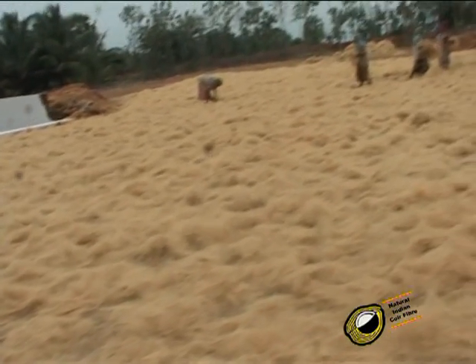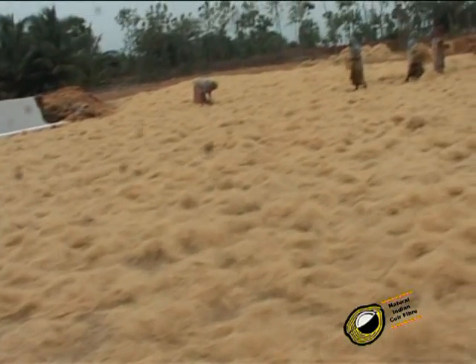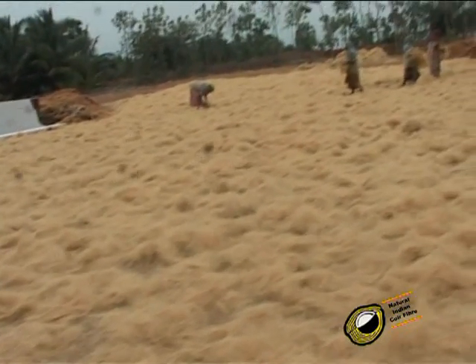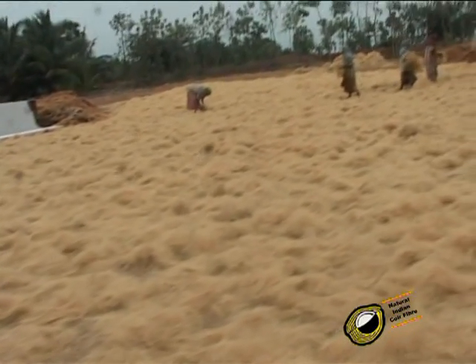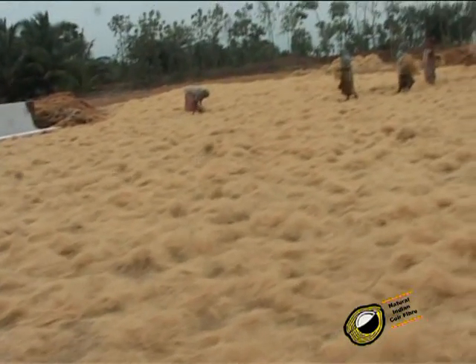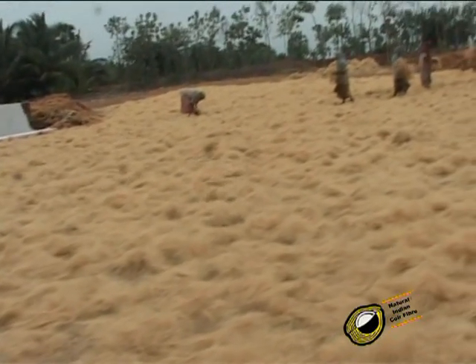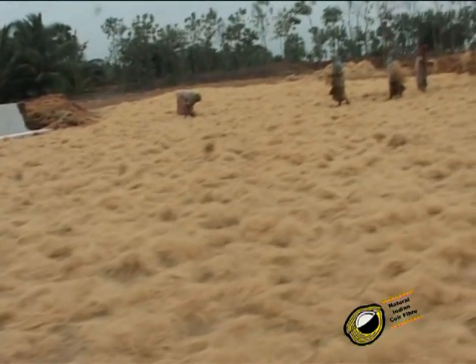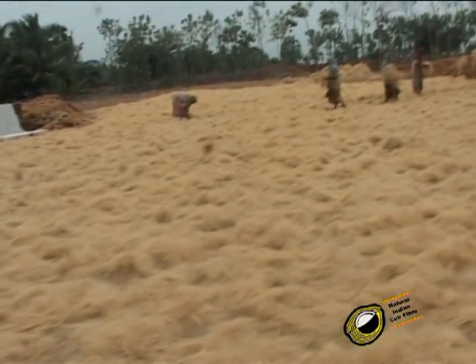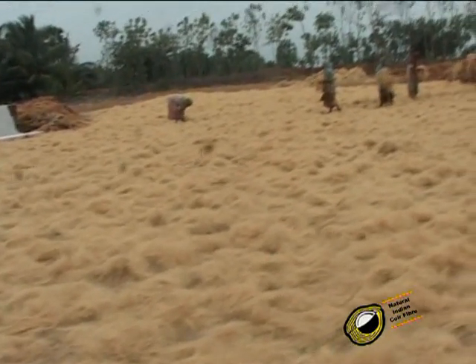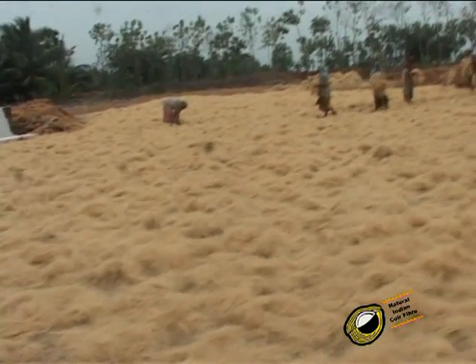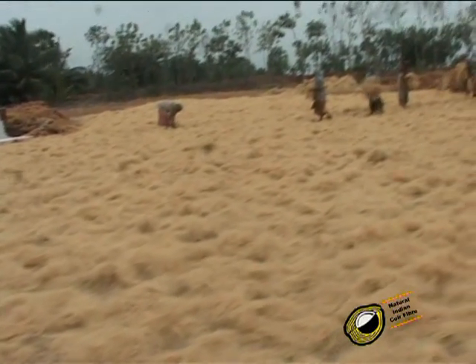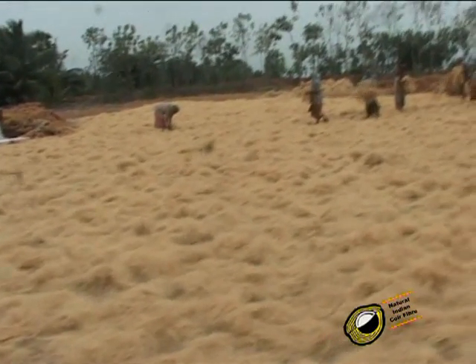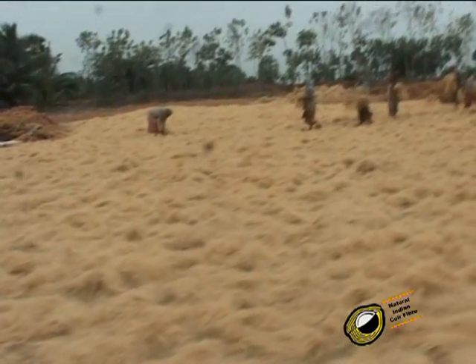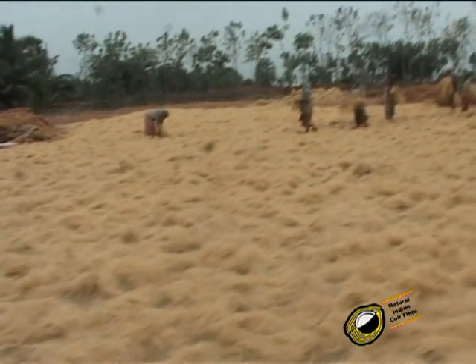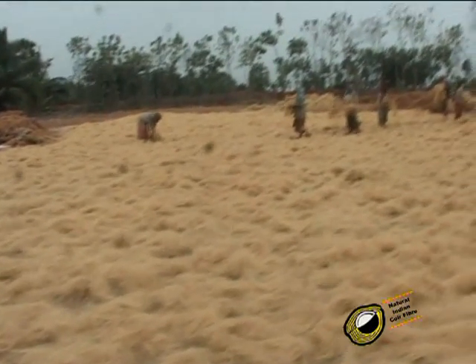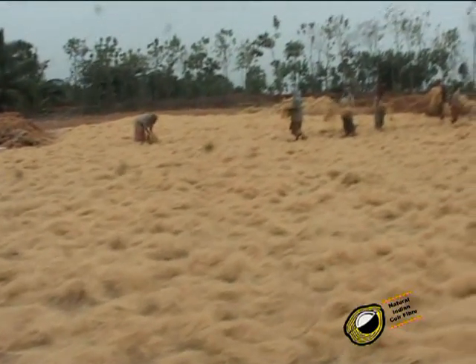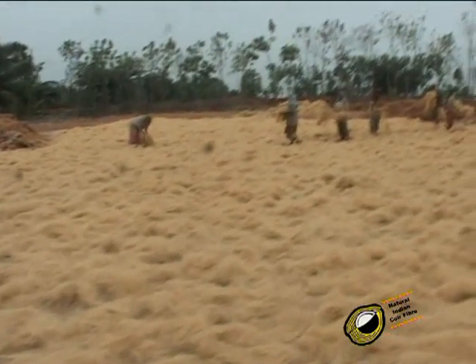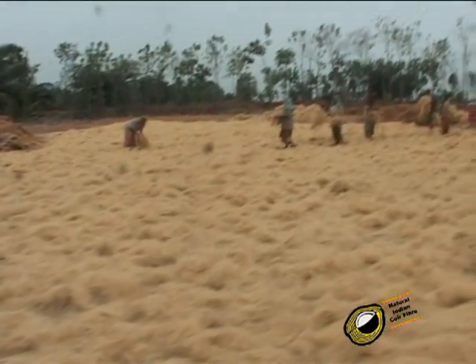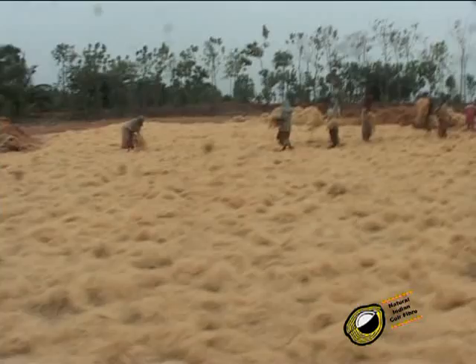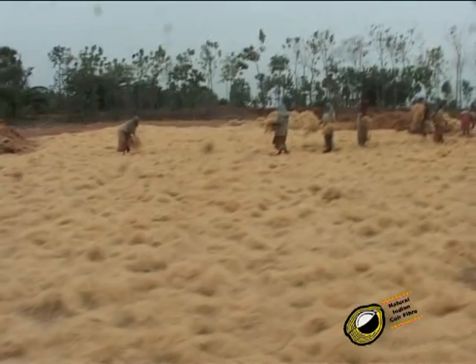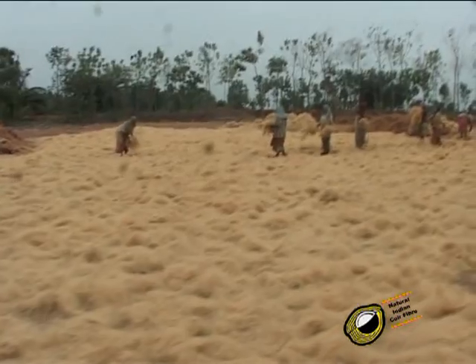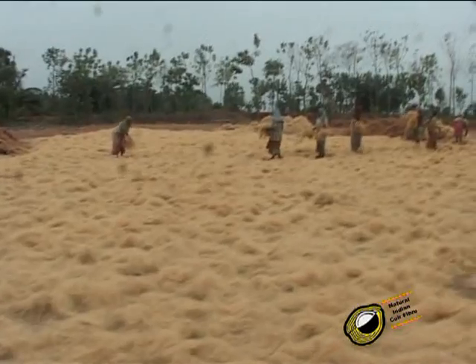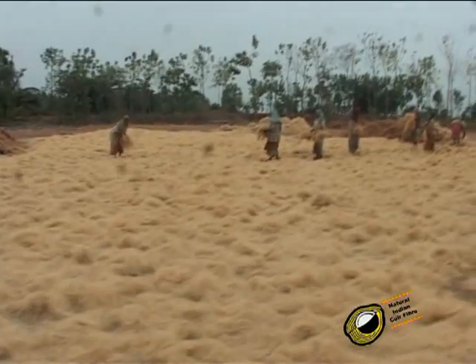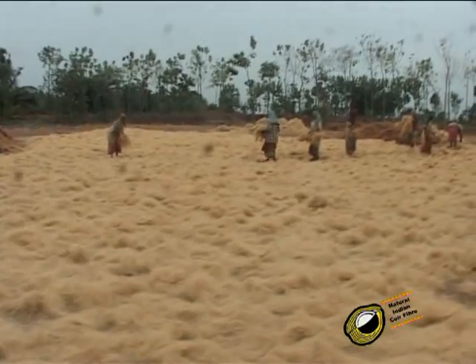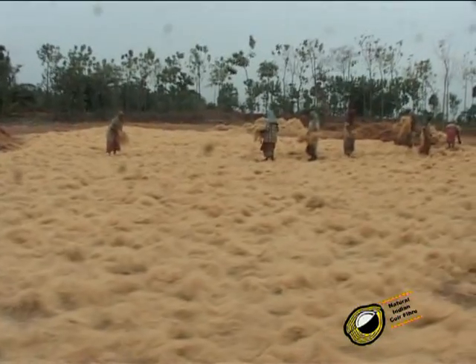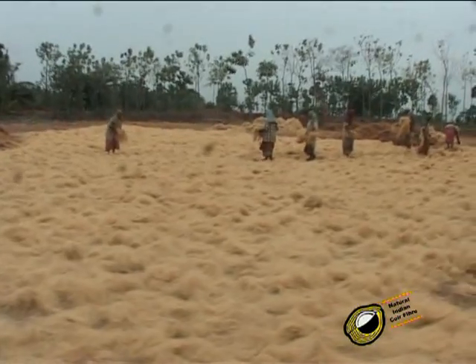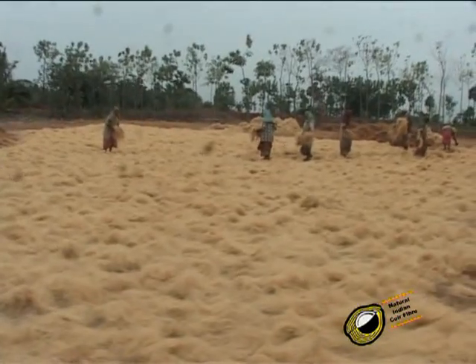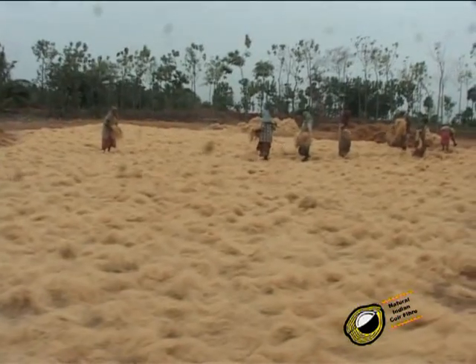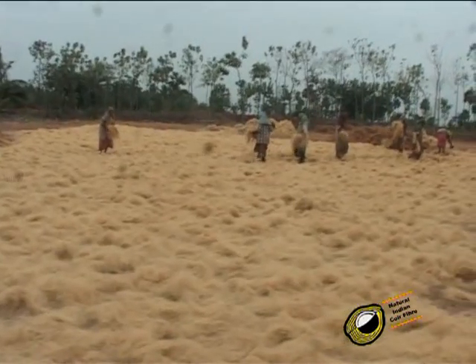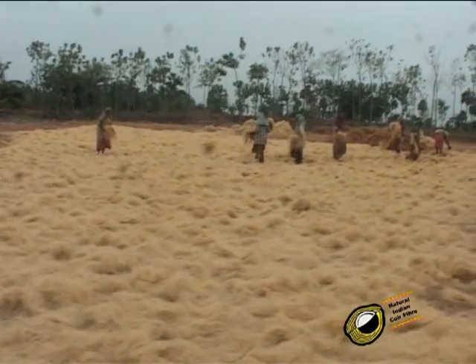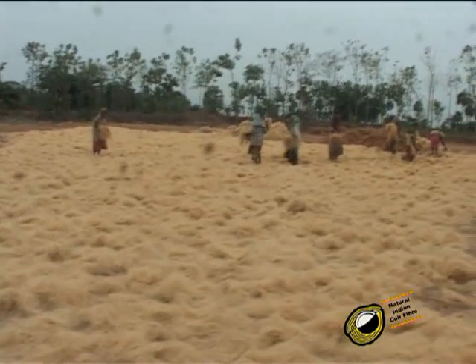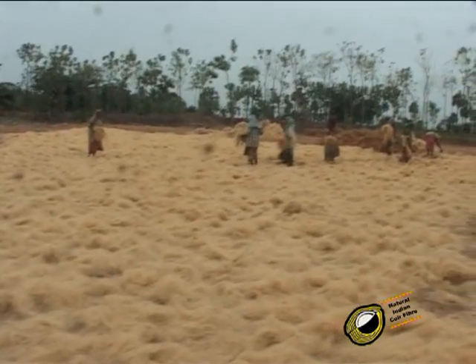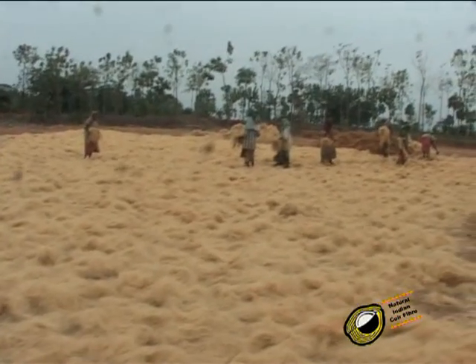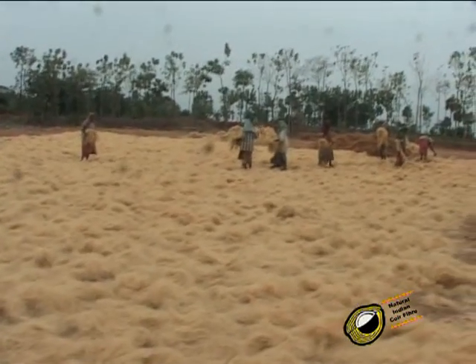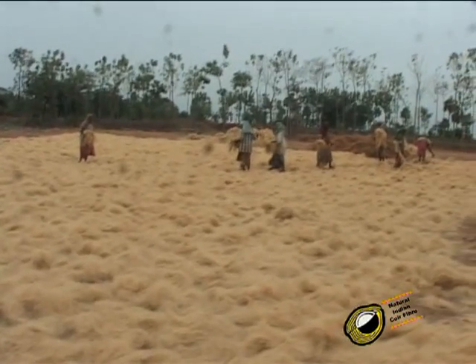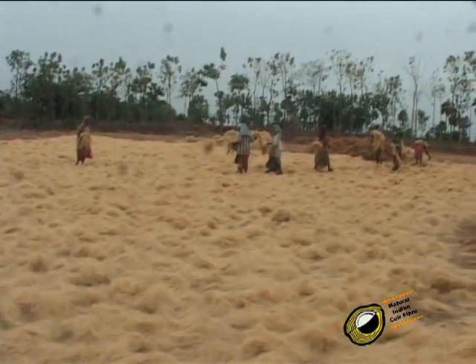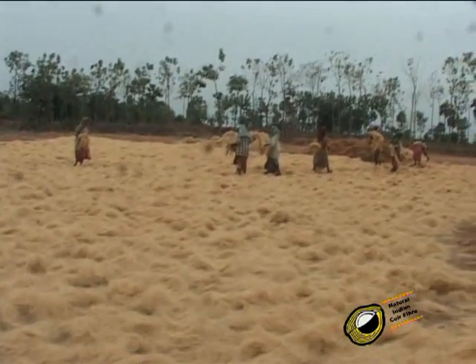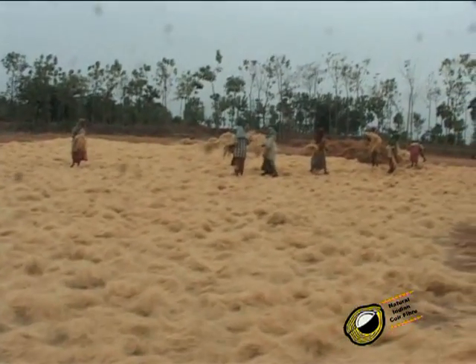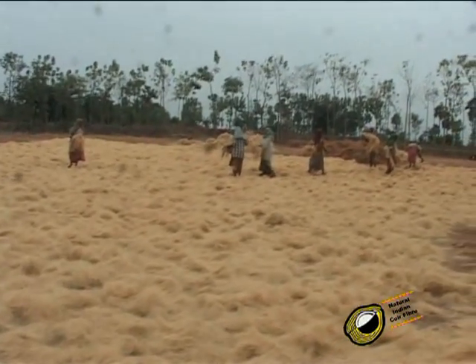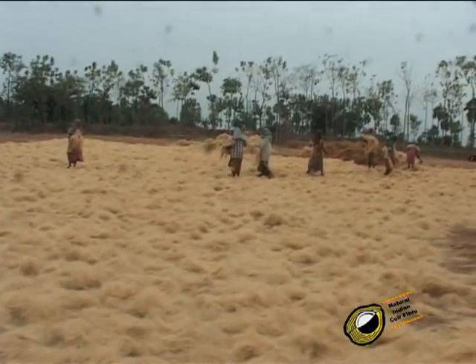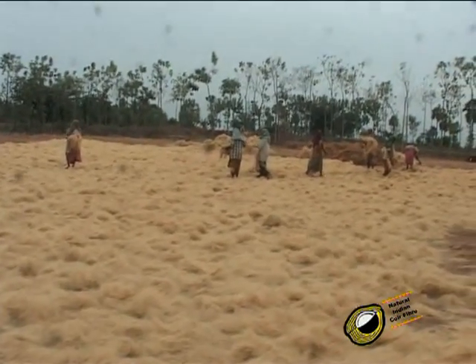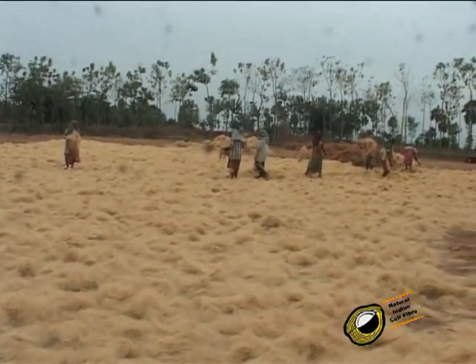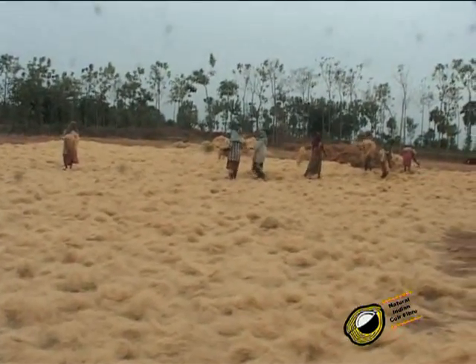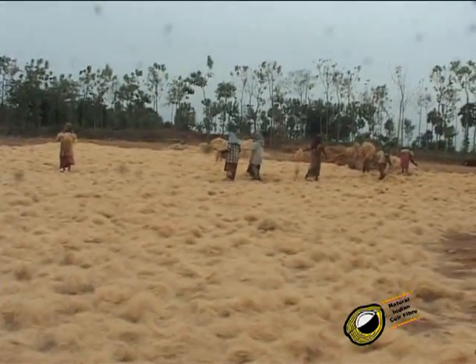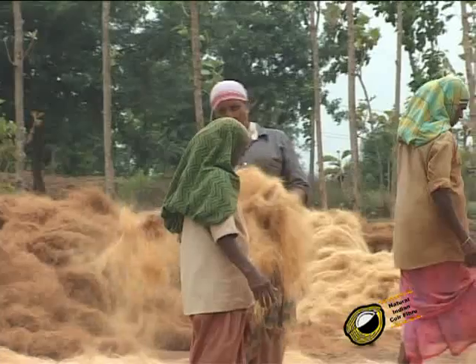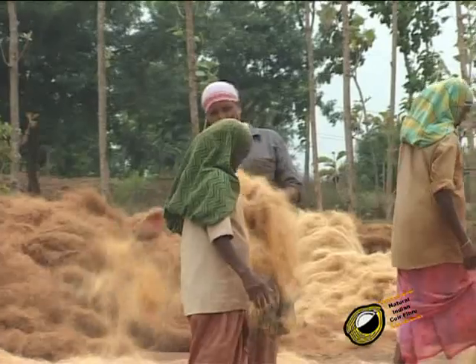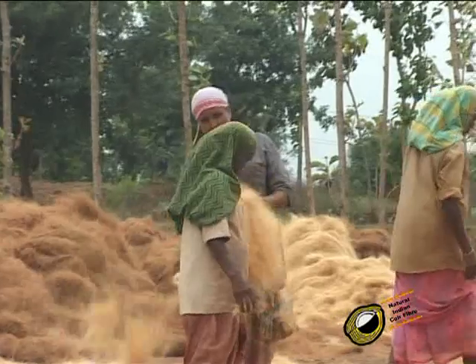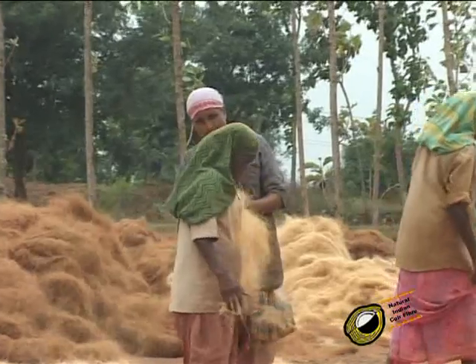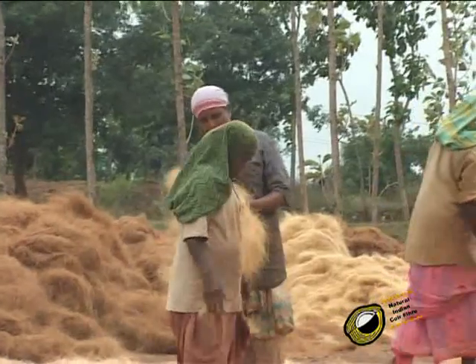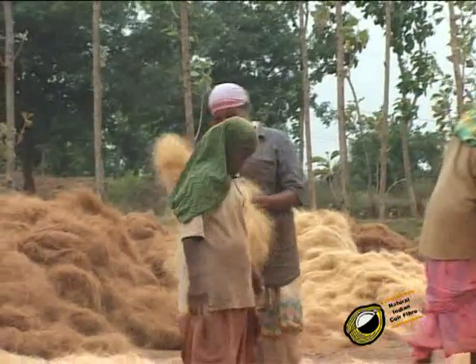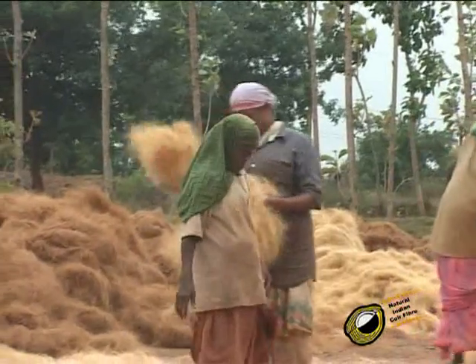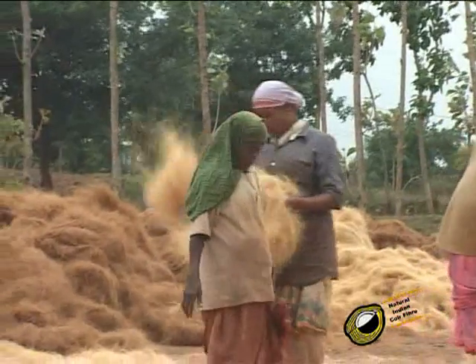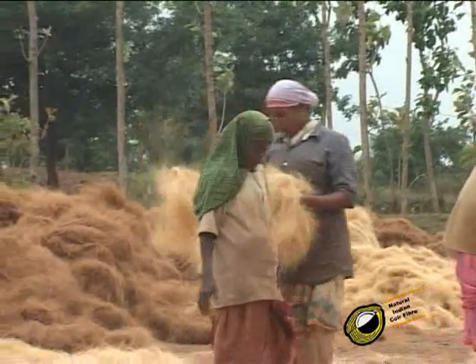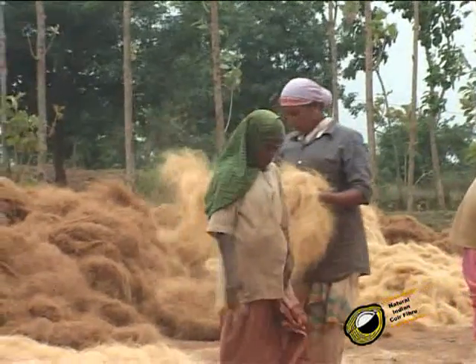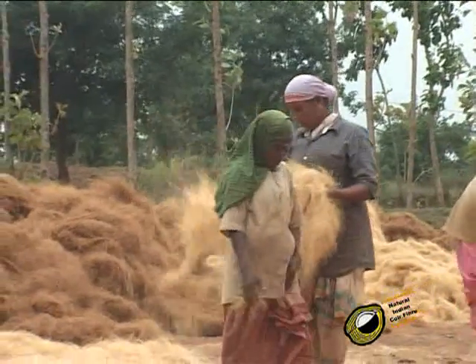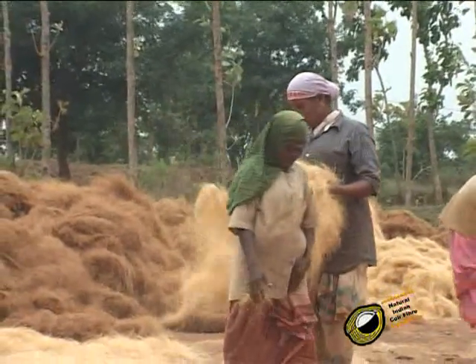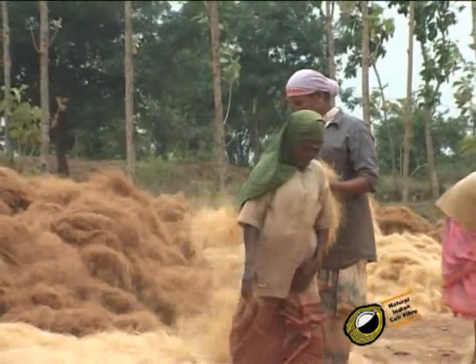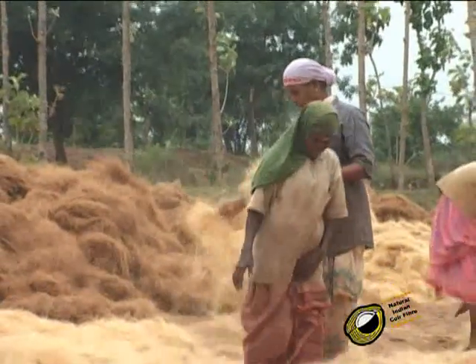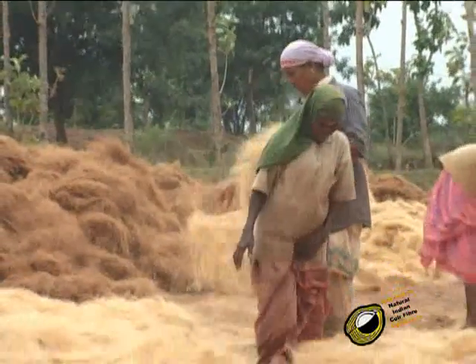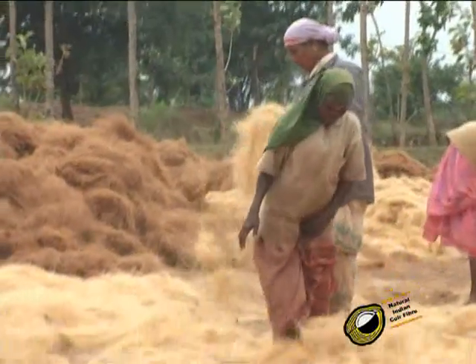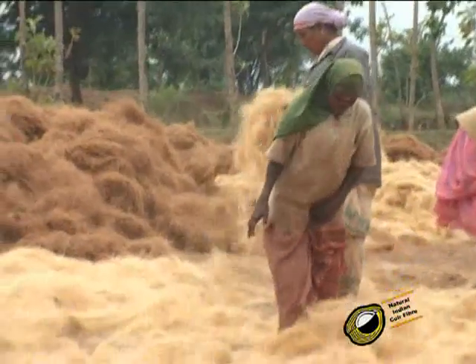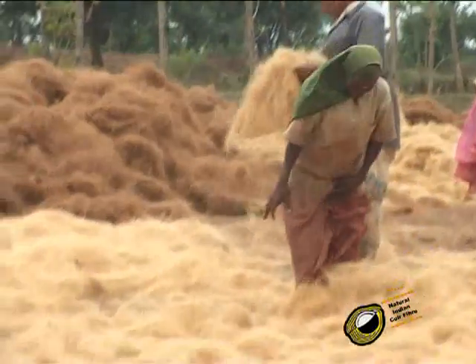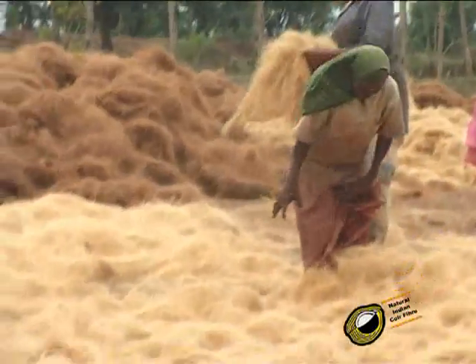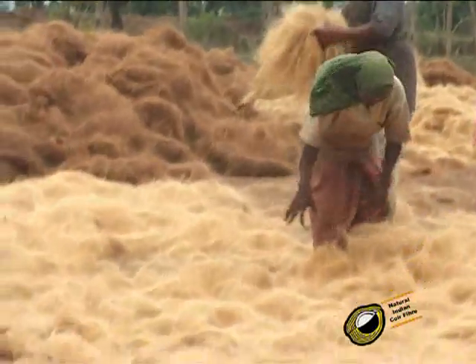This fiber is dried in the sunlight. The dried fibers are then bundled.